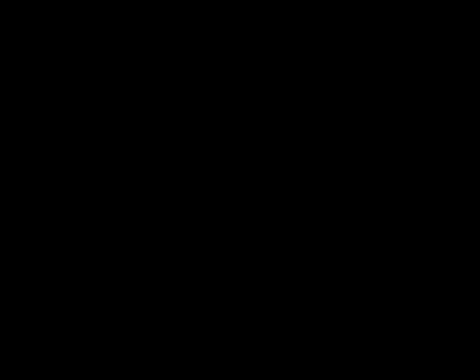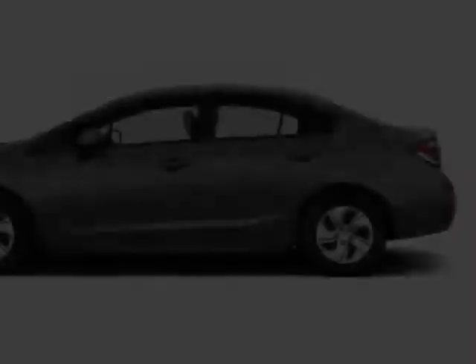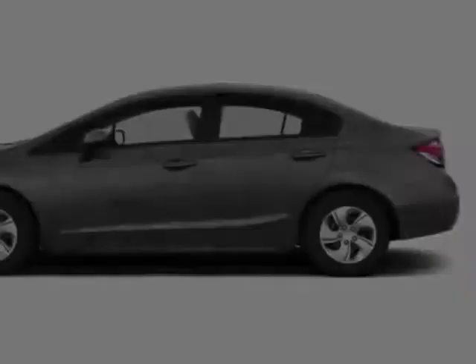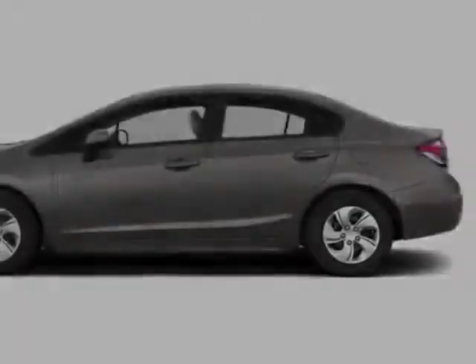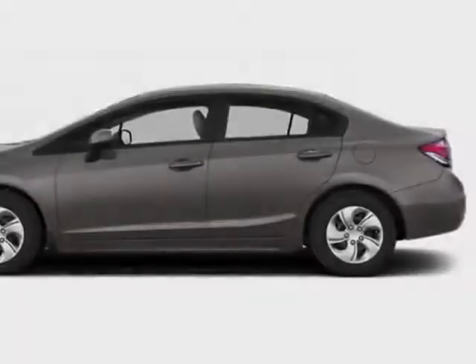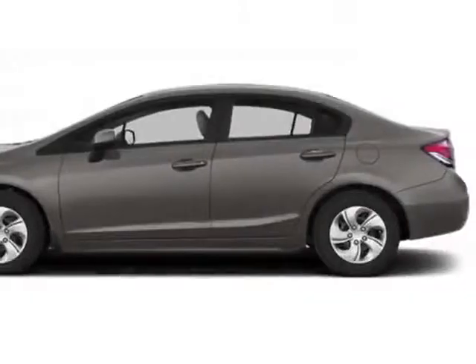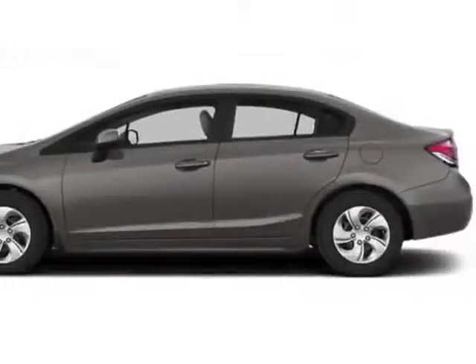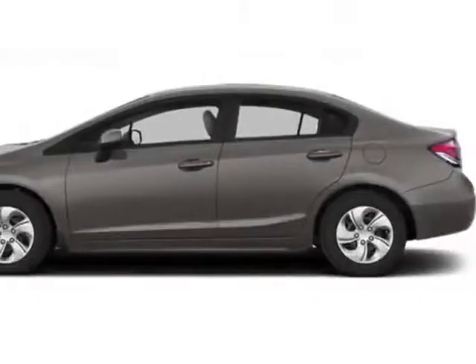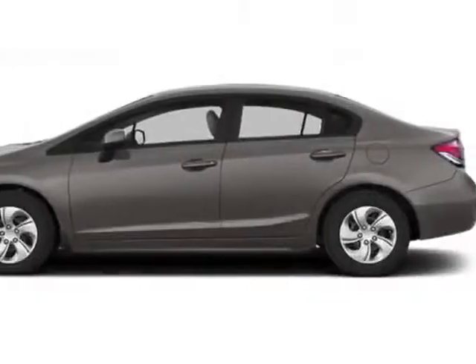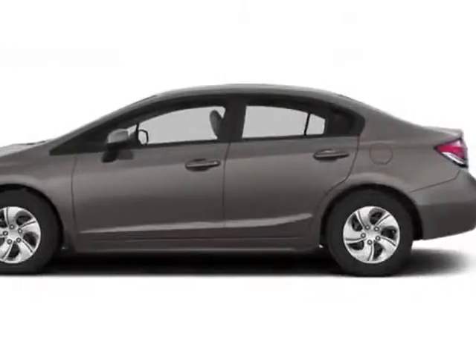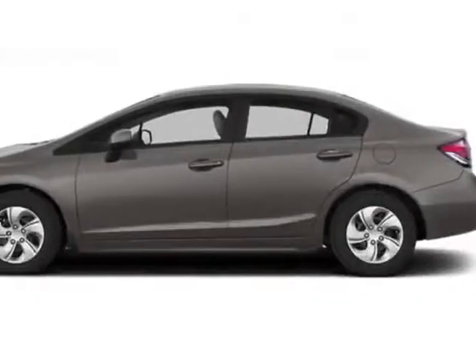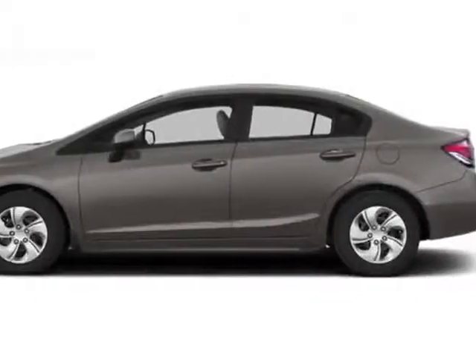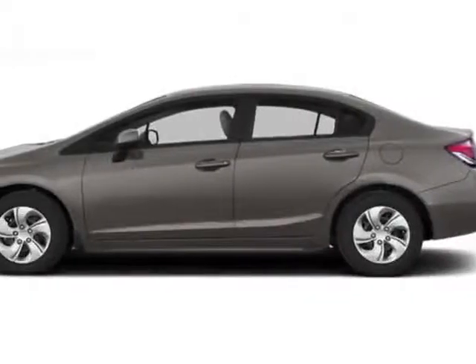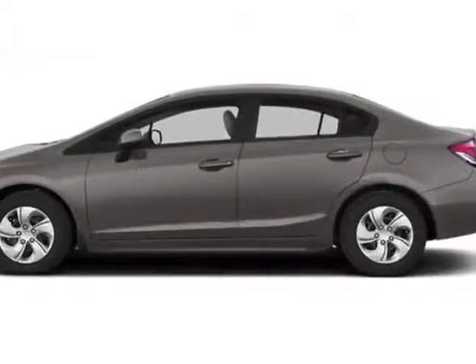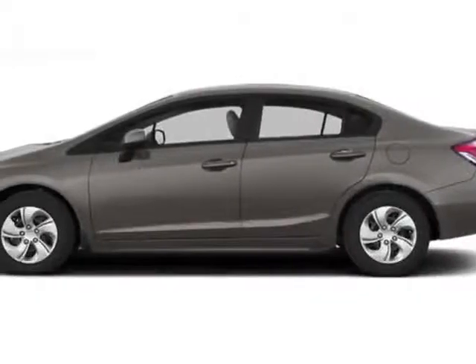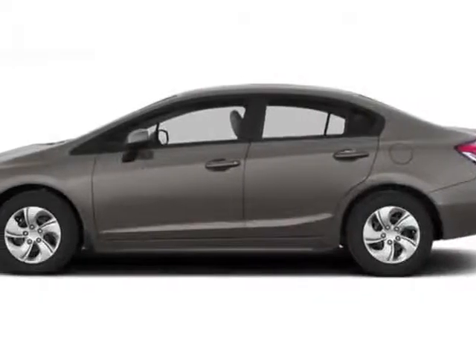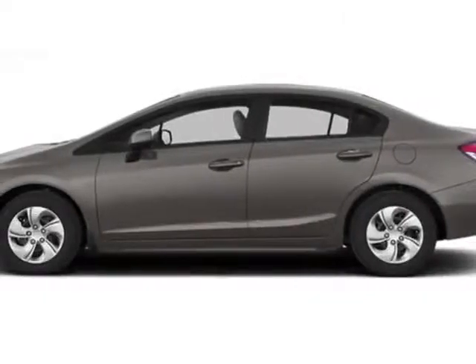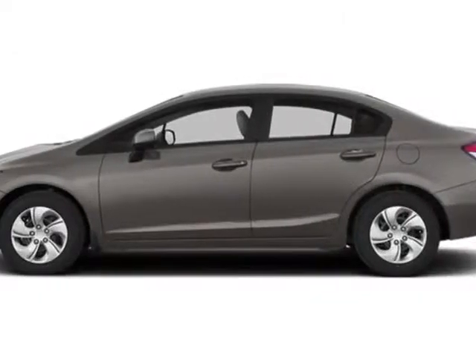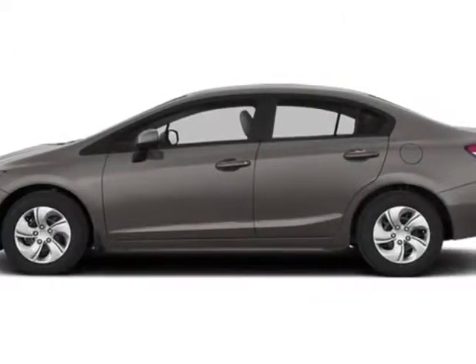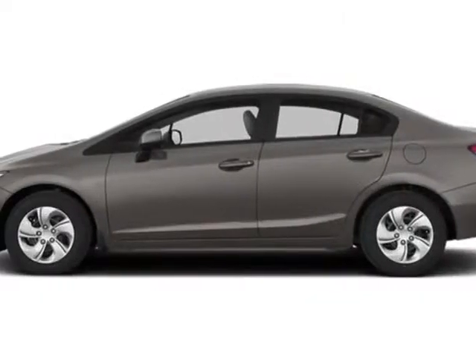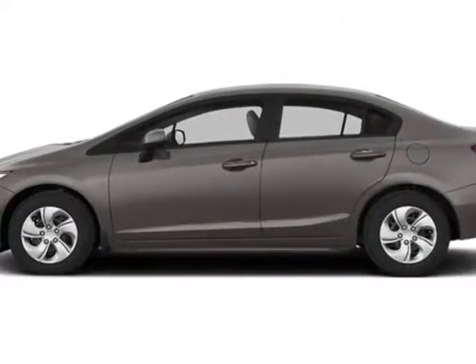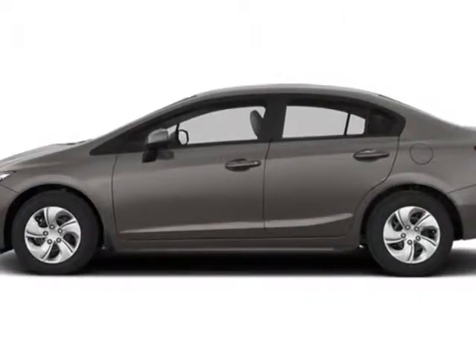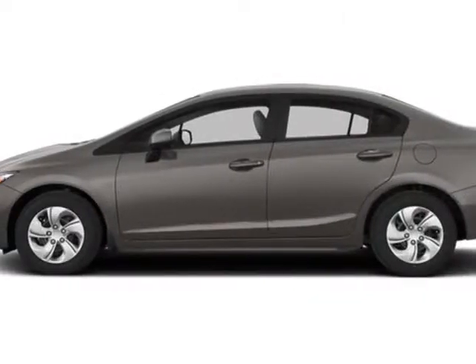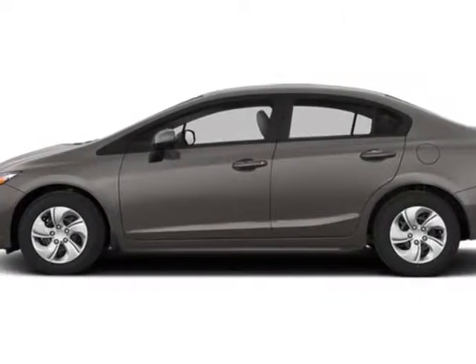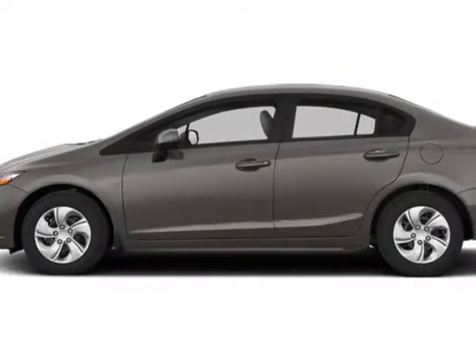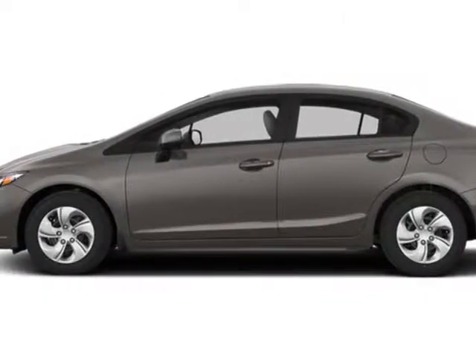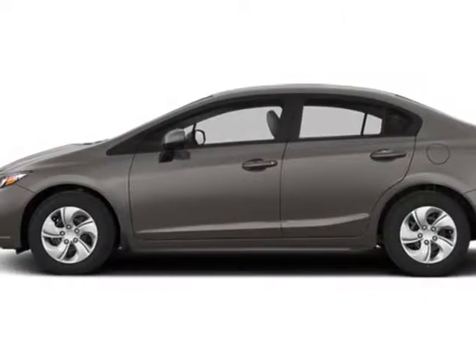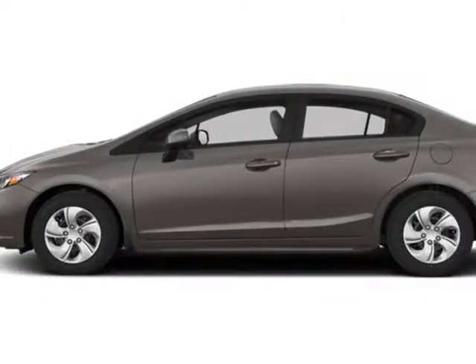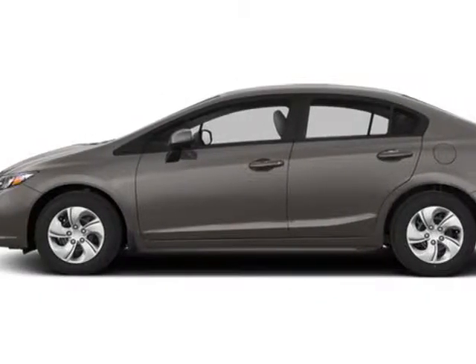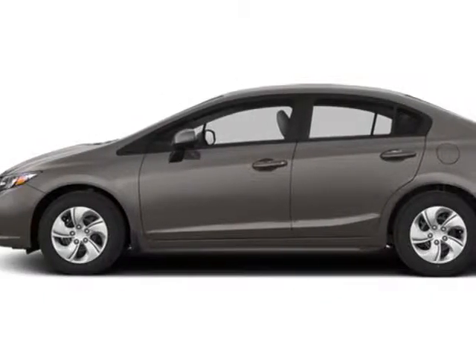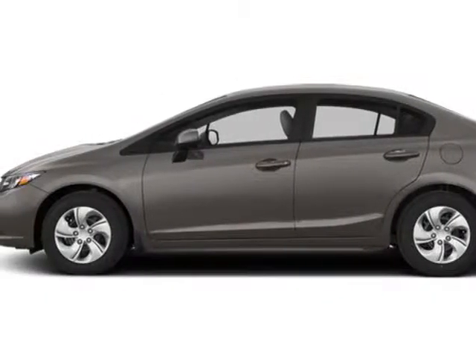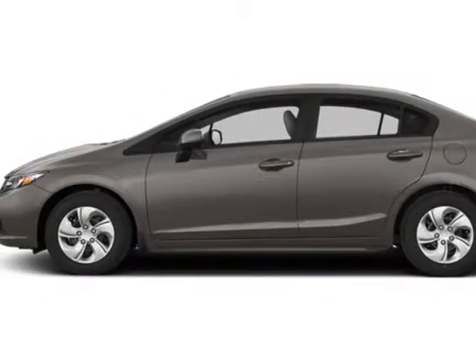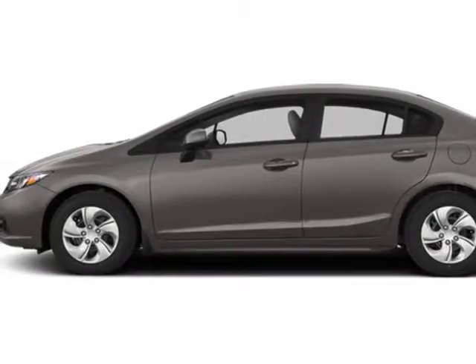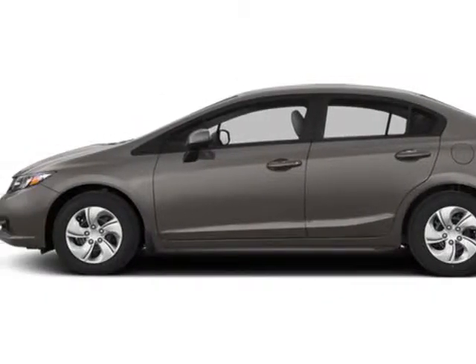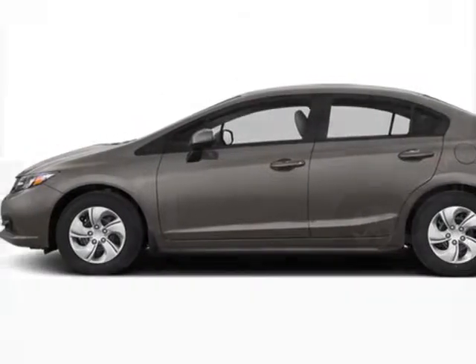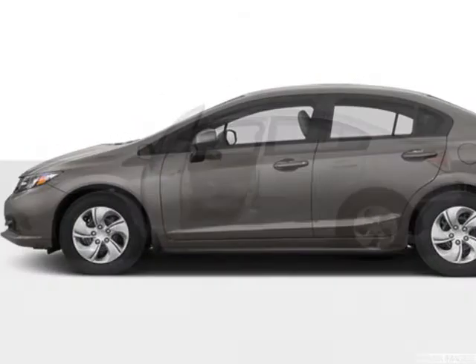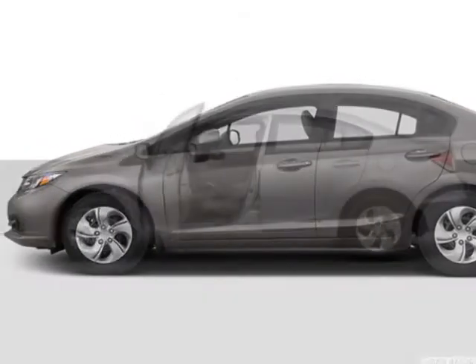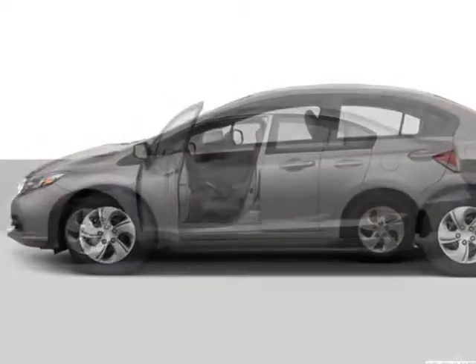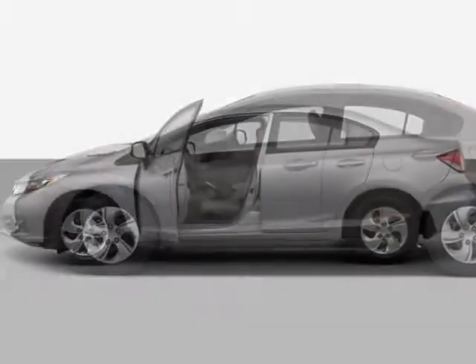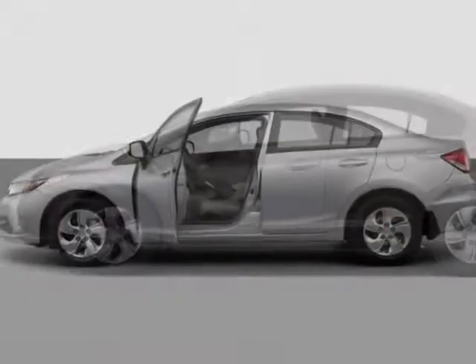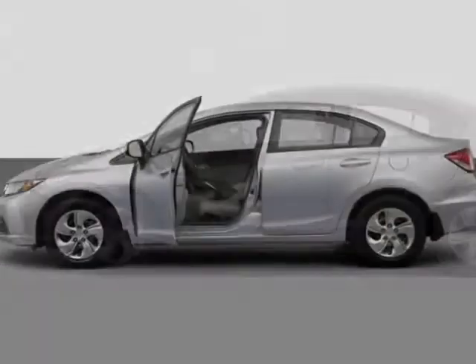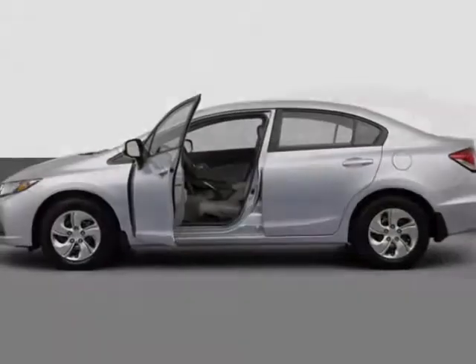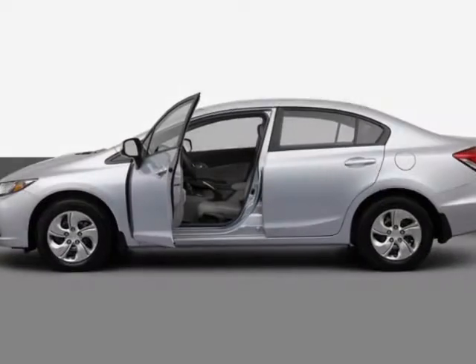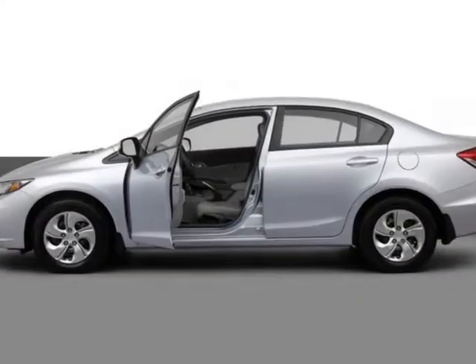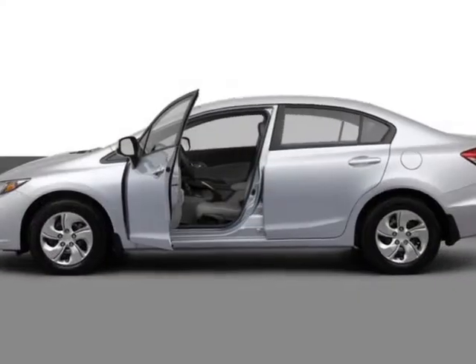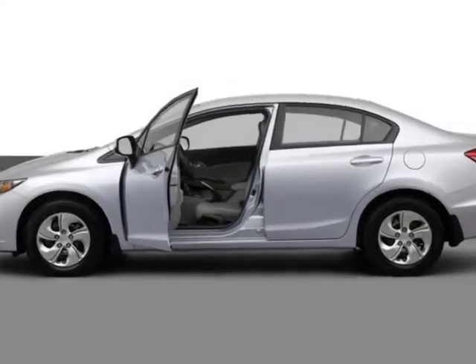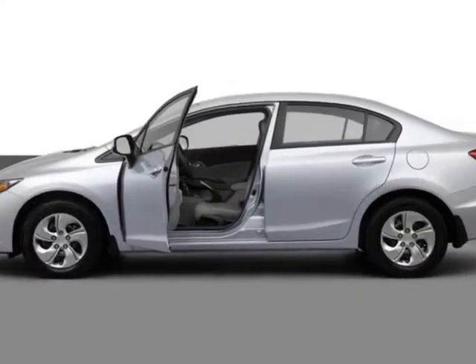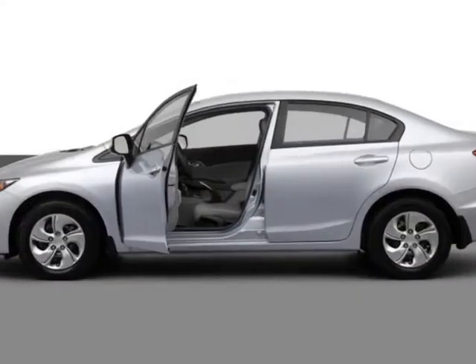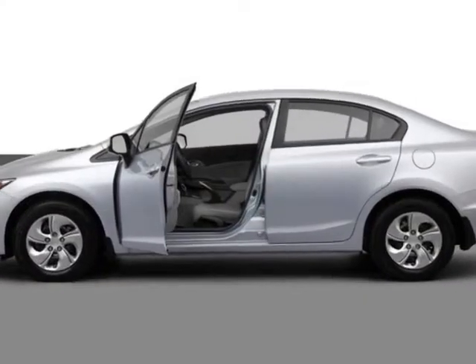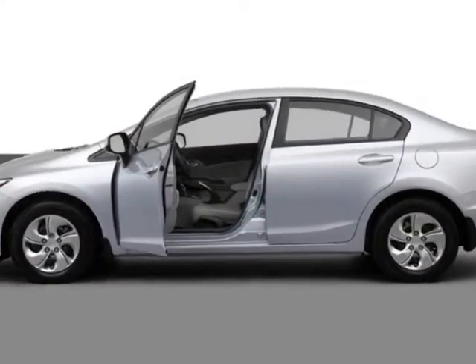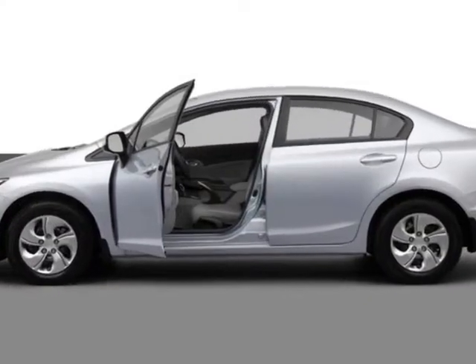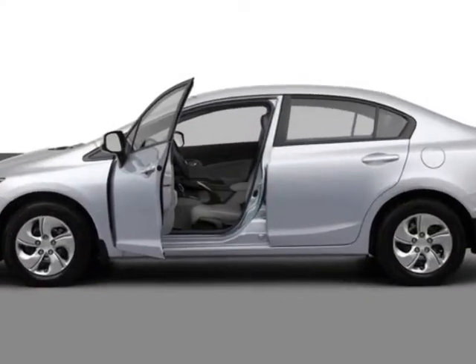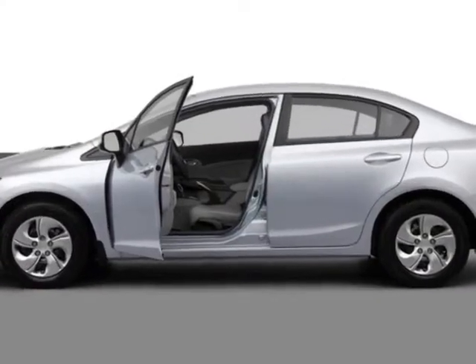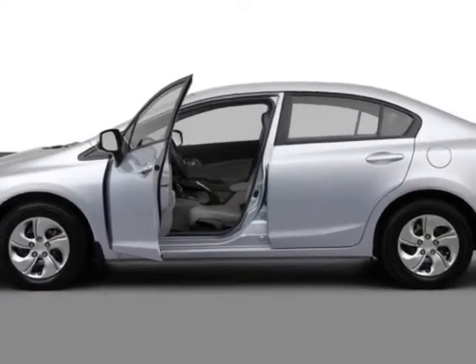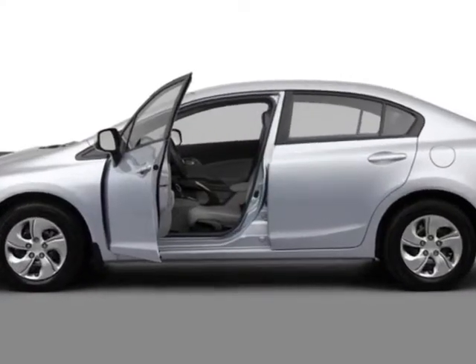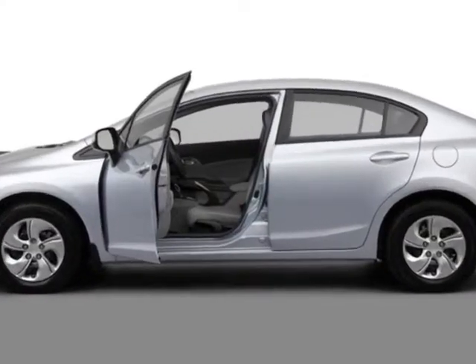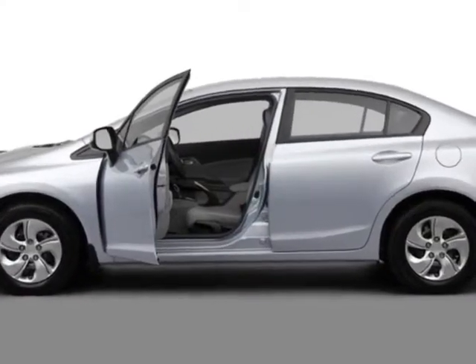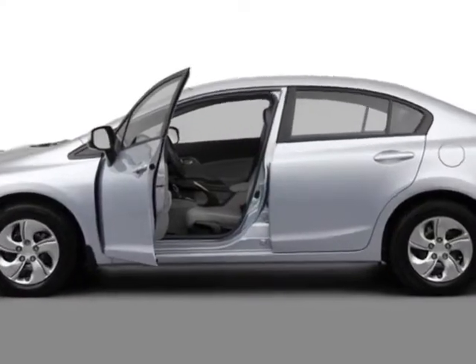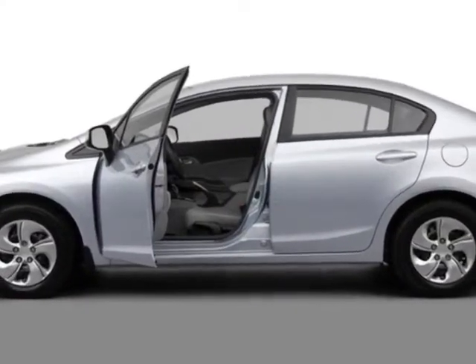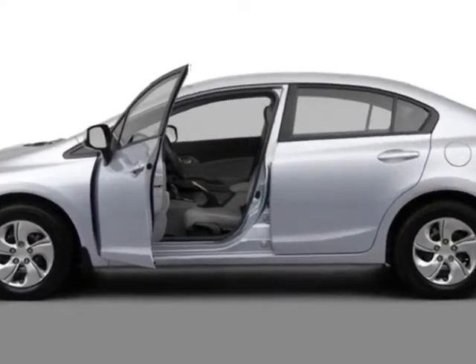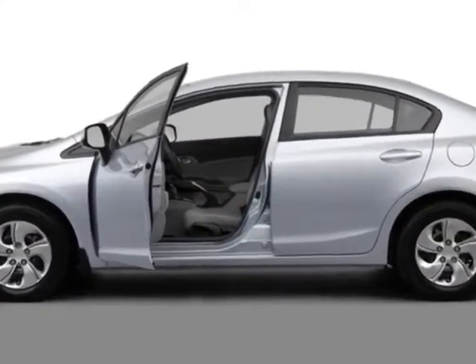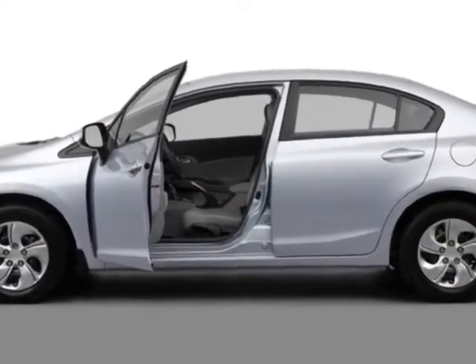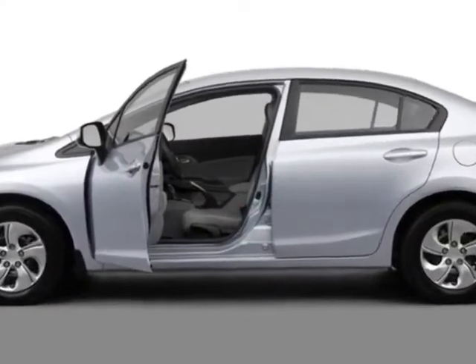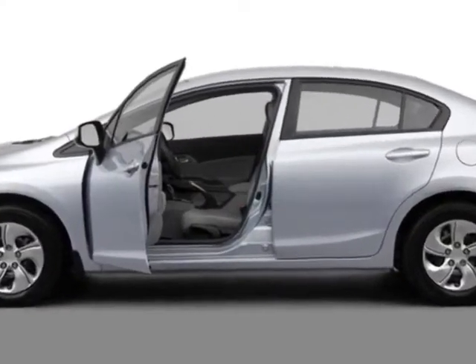Take a look at this new 2013 Honda Civic sedan. For your protection, this vehicle has a full factory warranty.